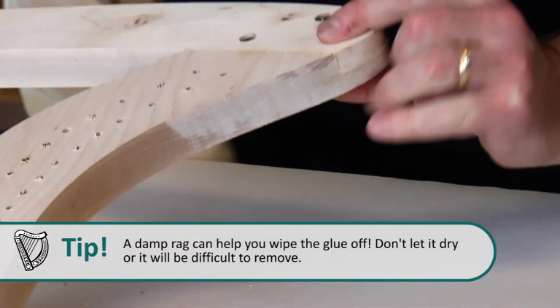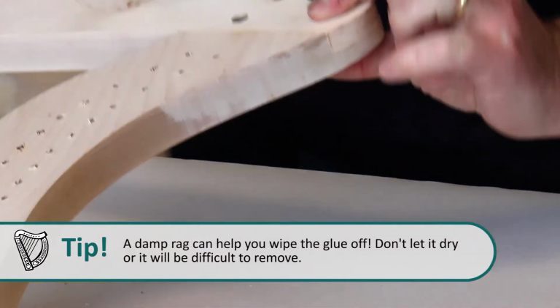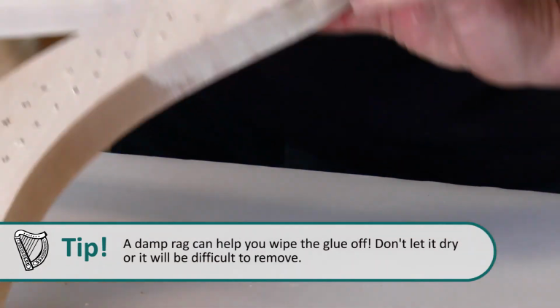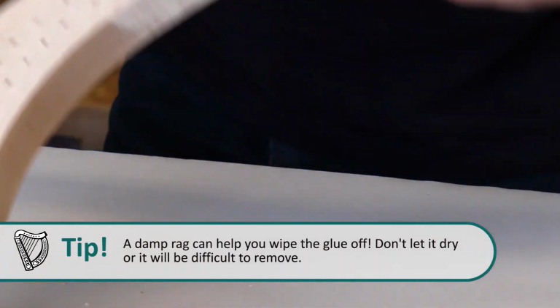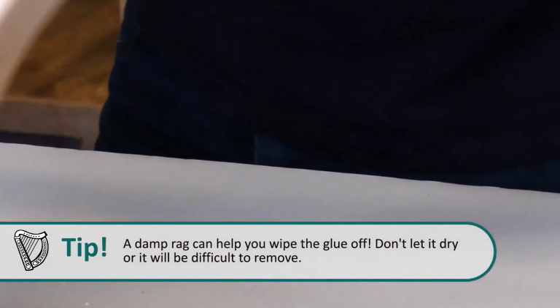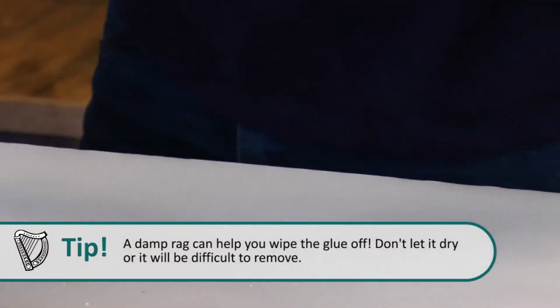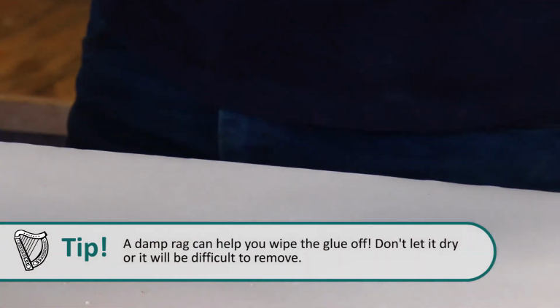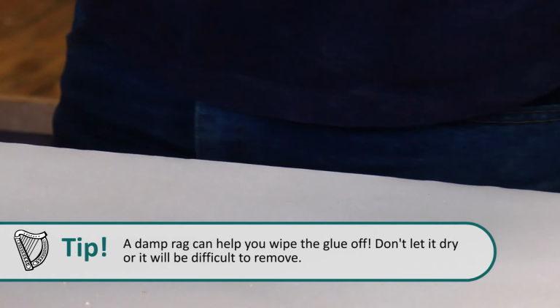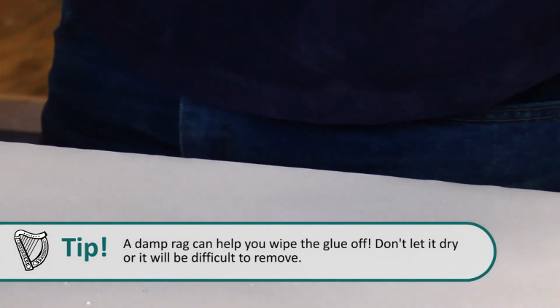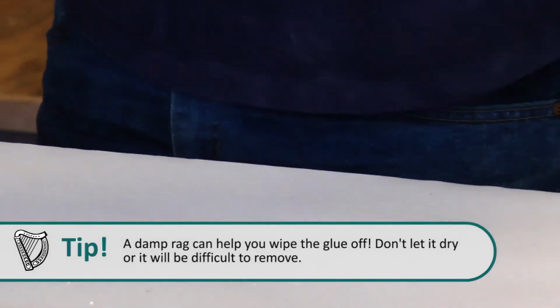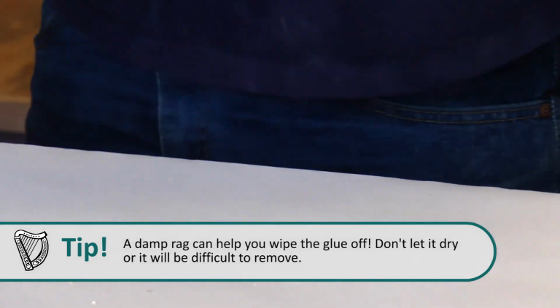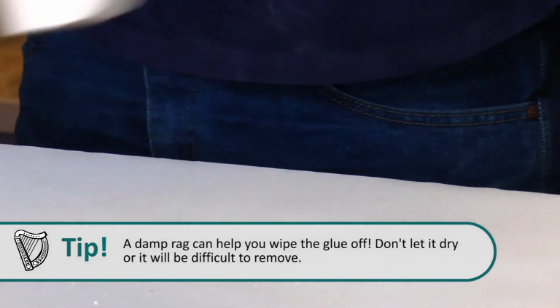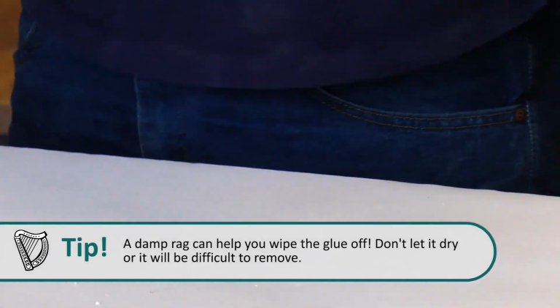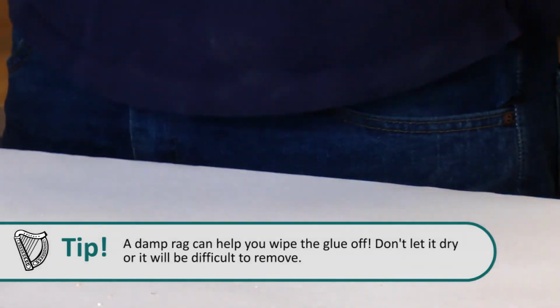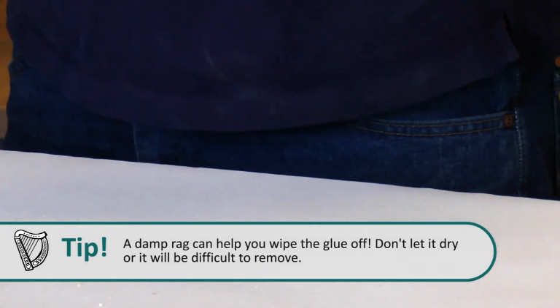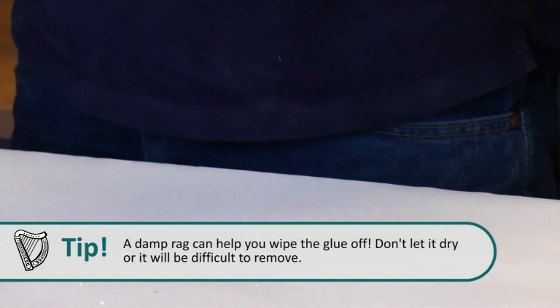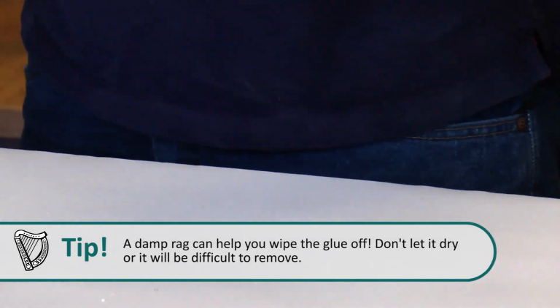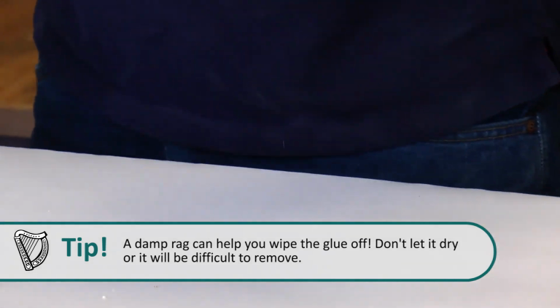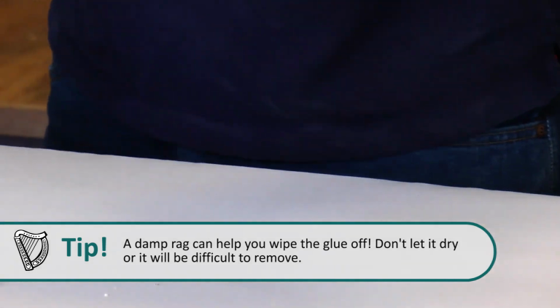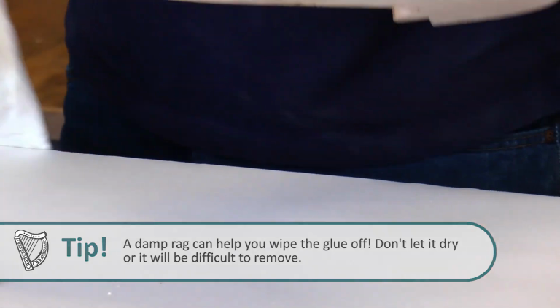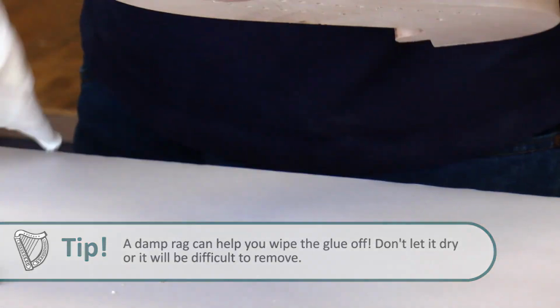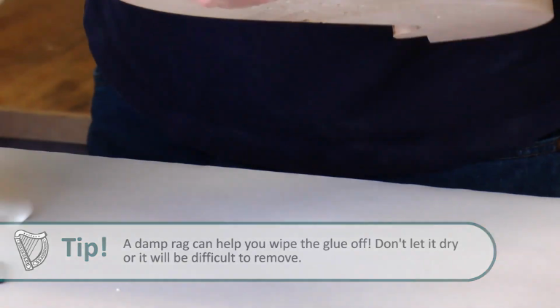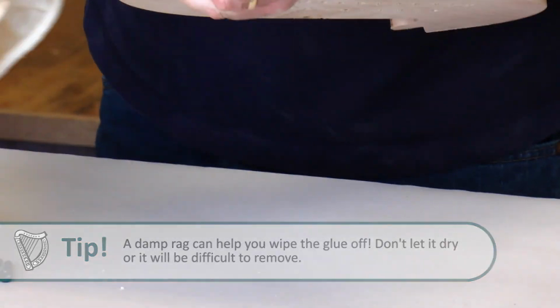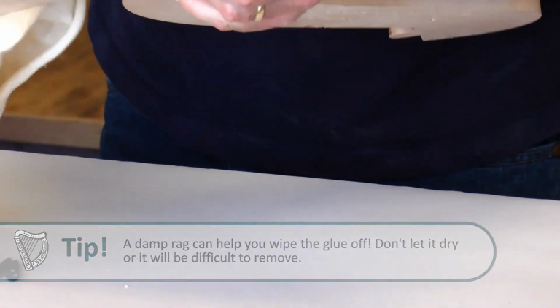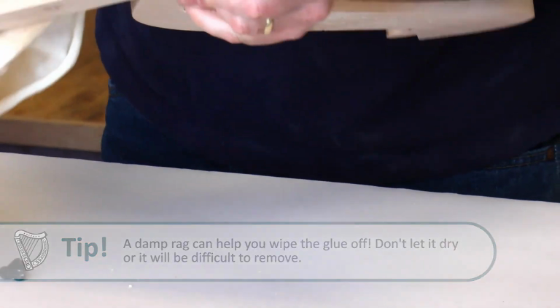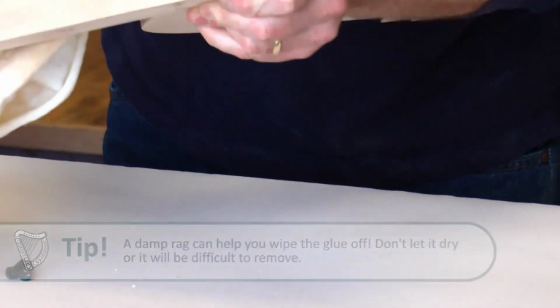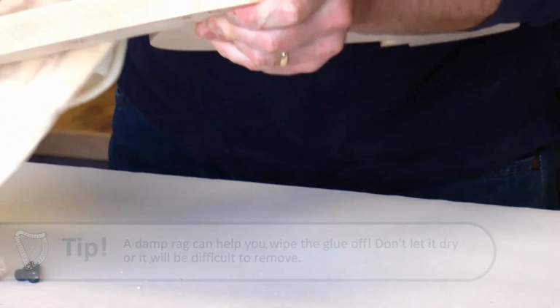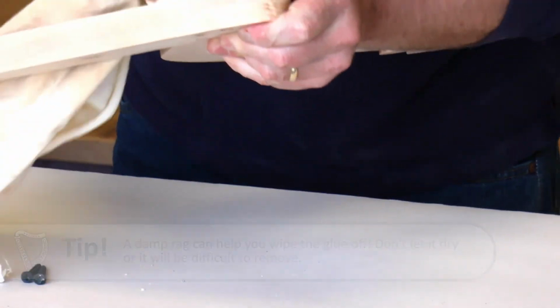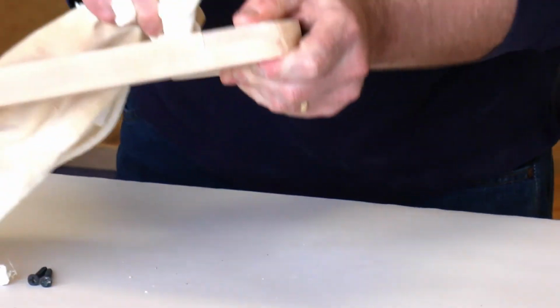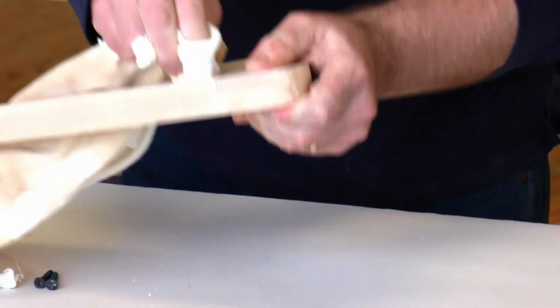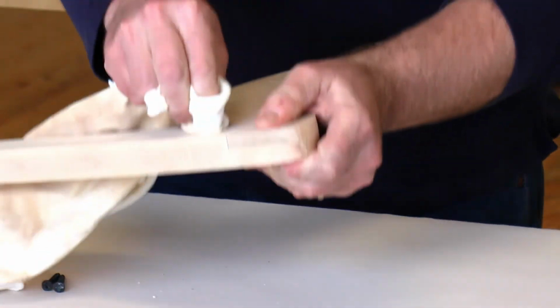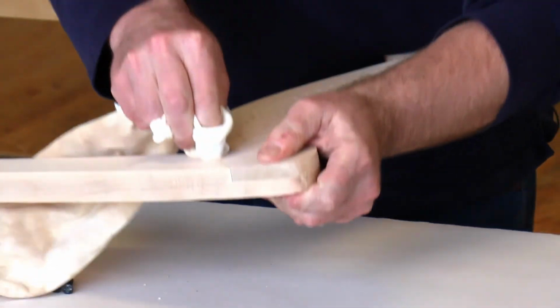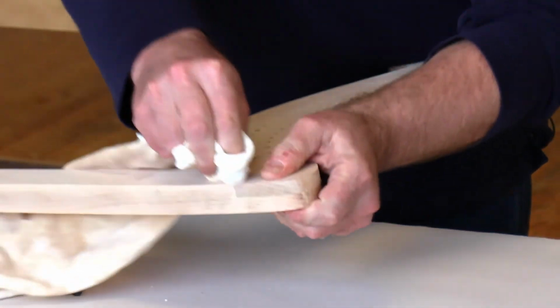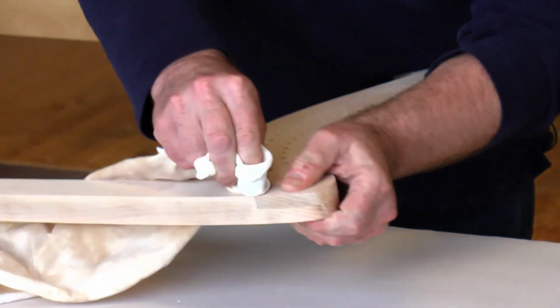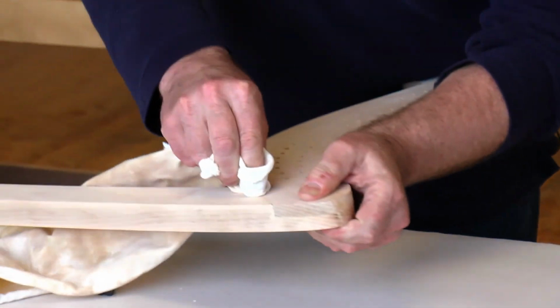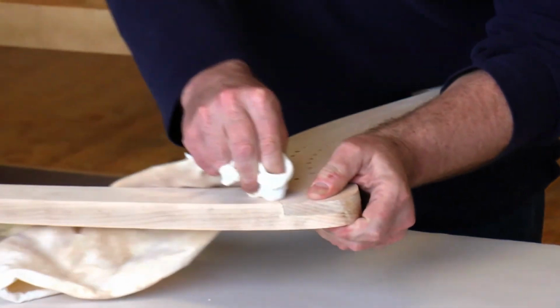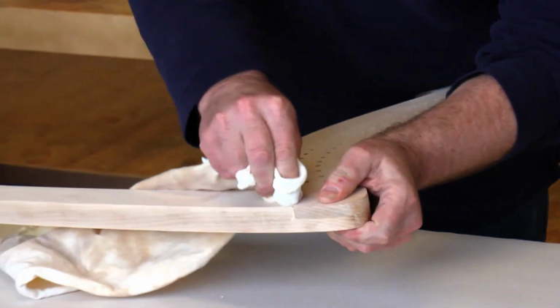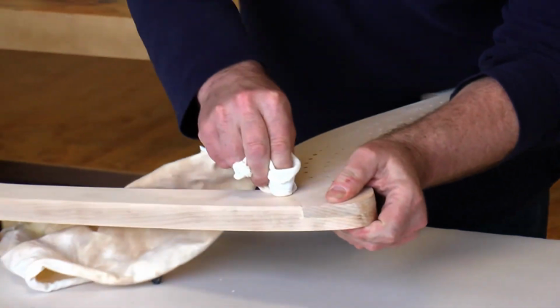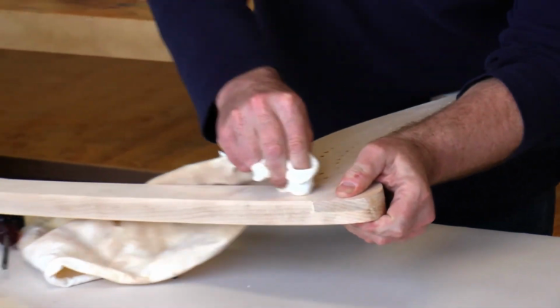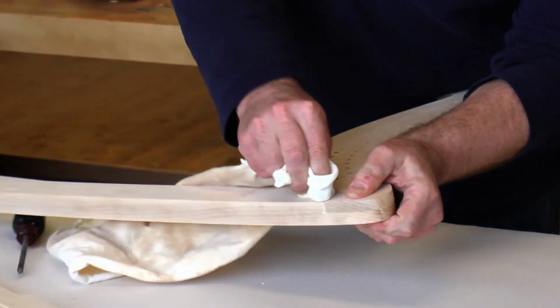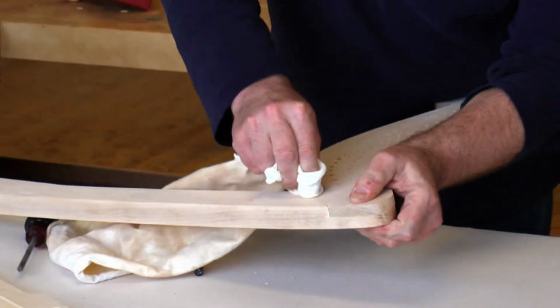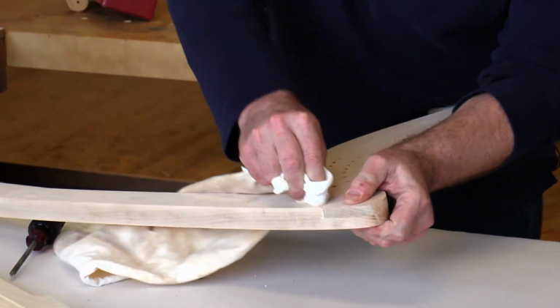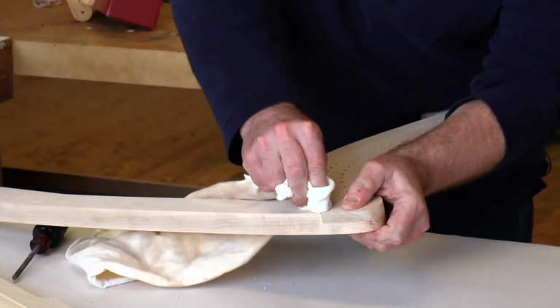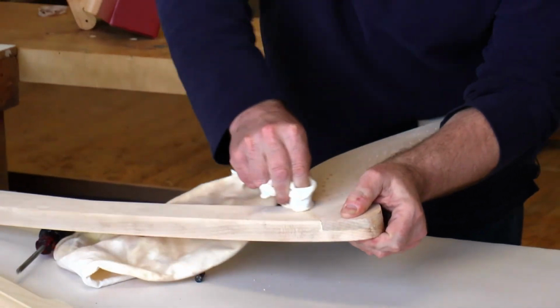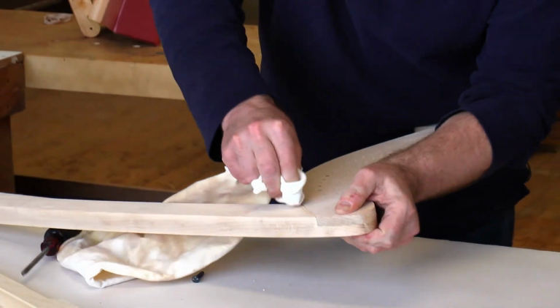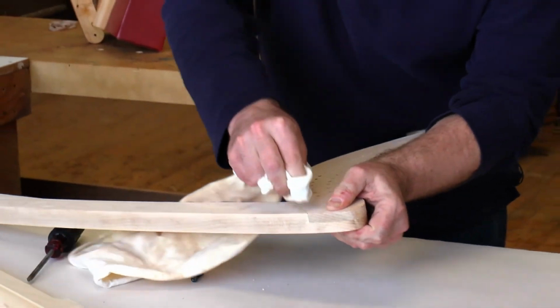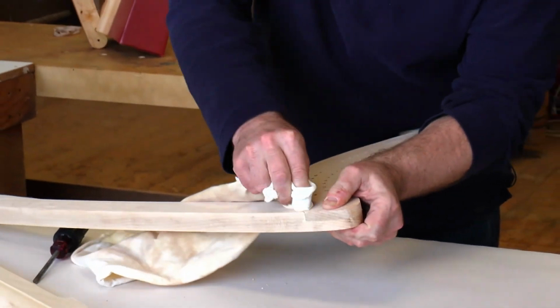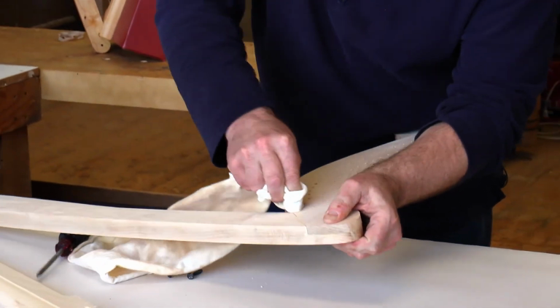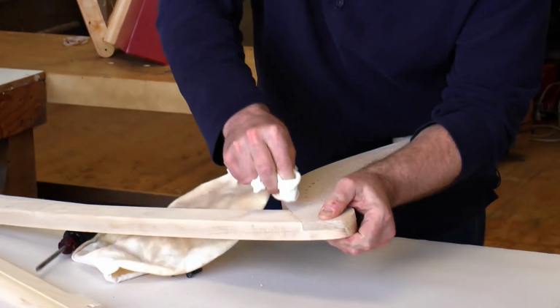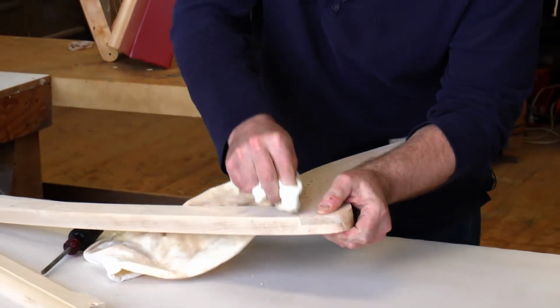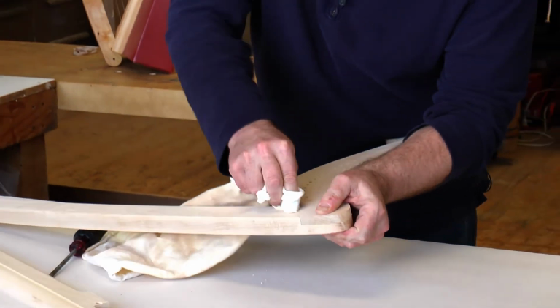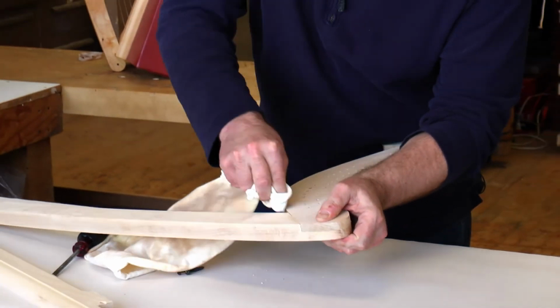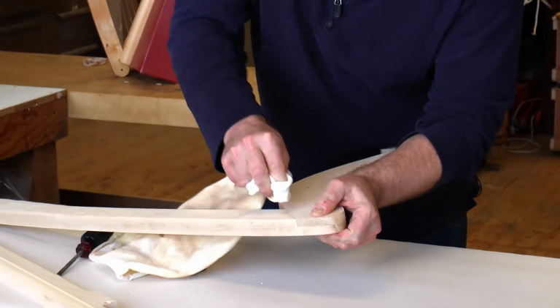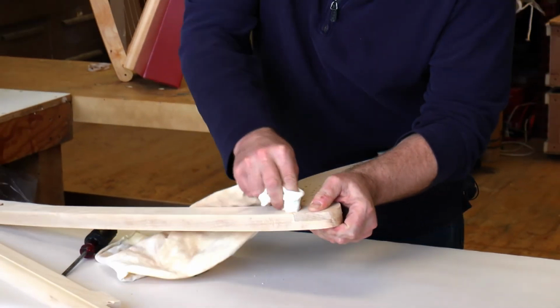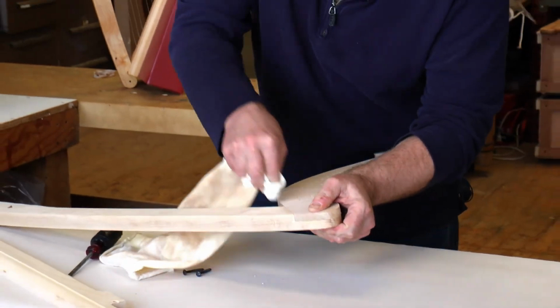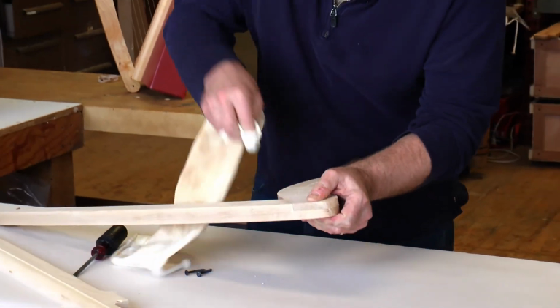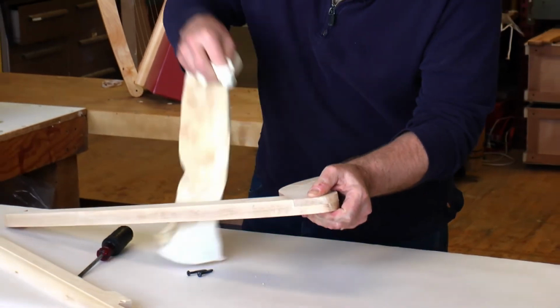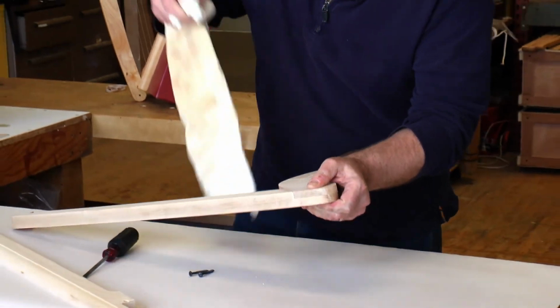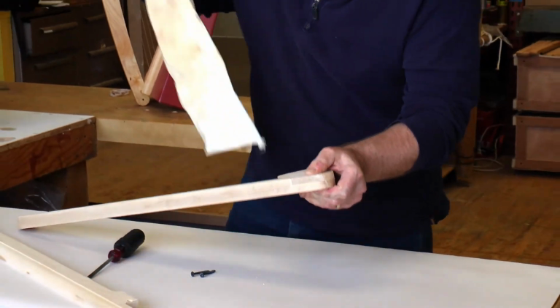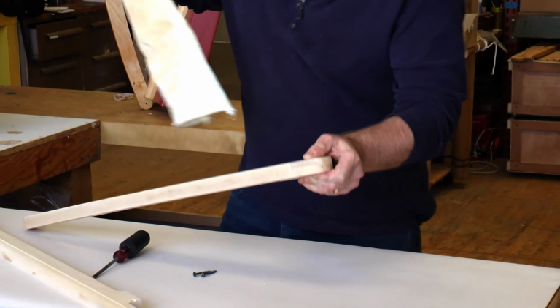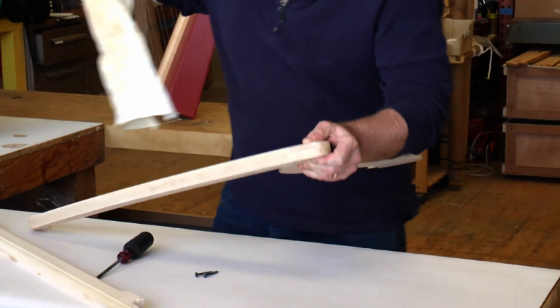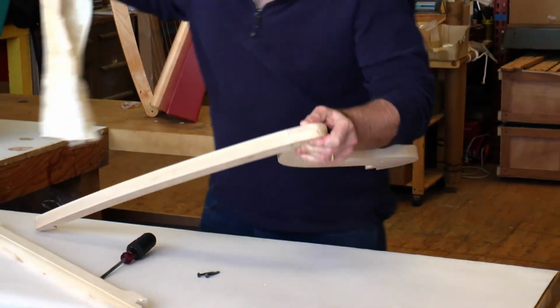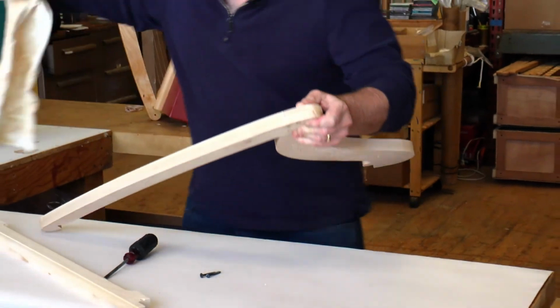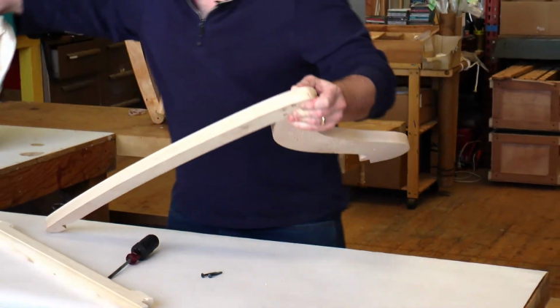Flip it over and see what you've got. There's more glue on this side too — that's a good joint there.